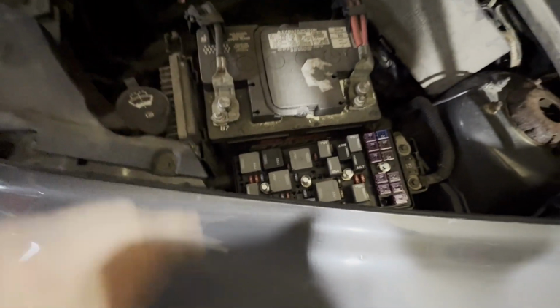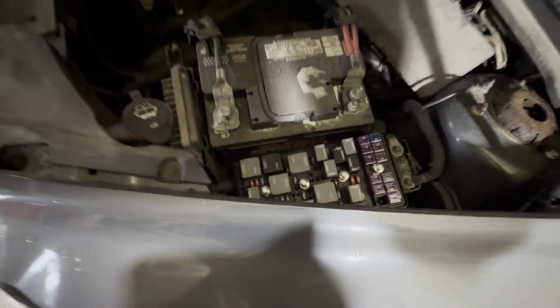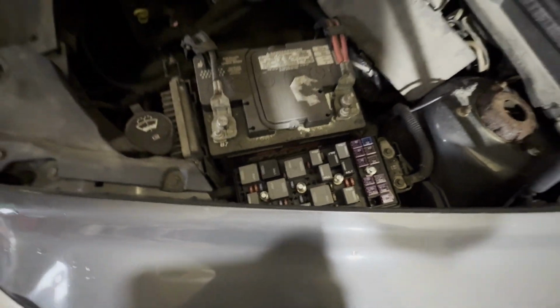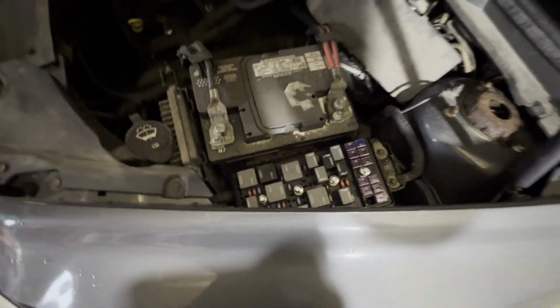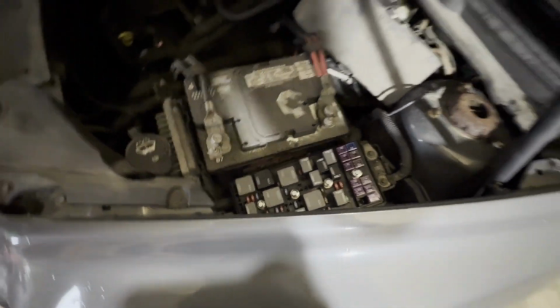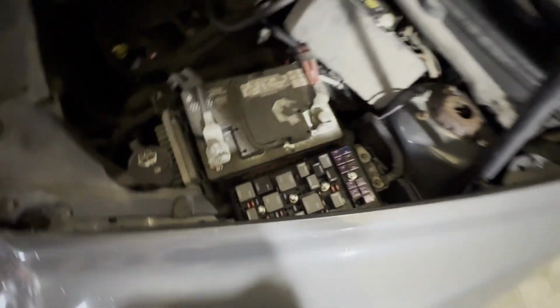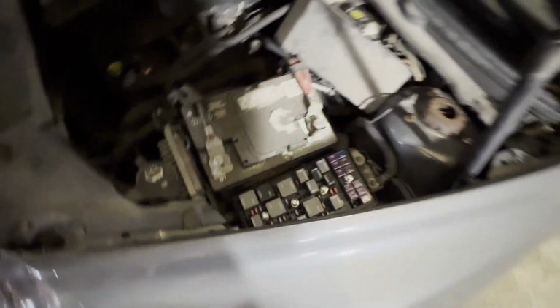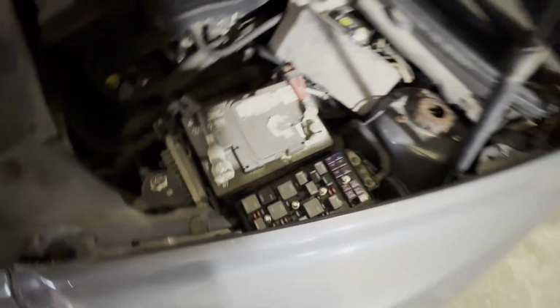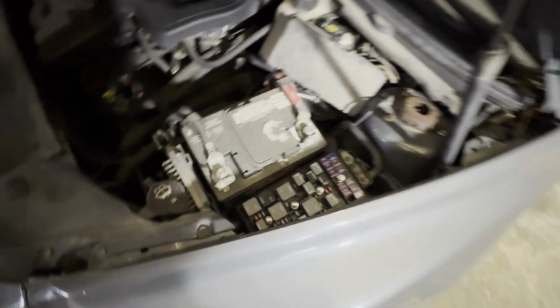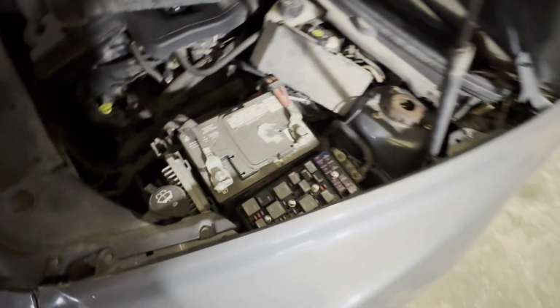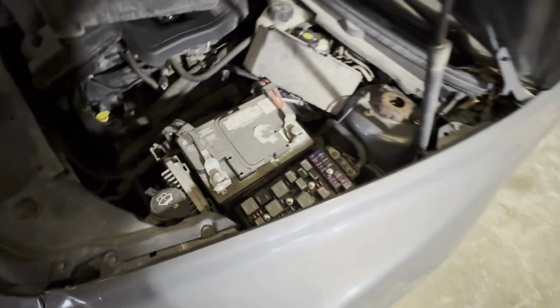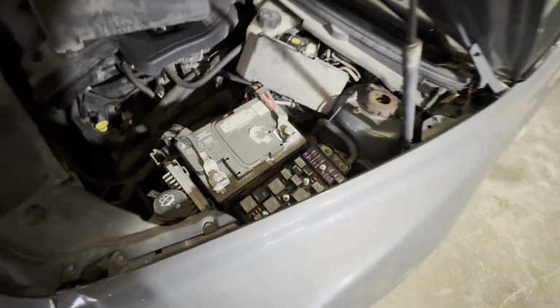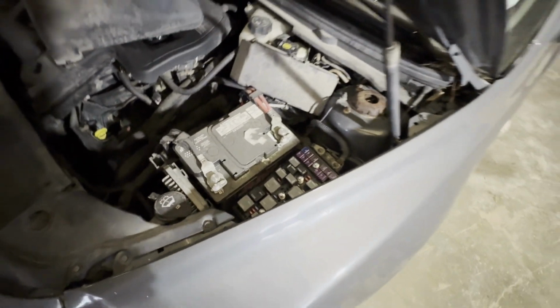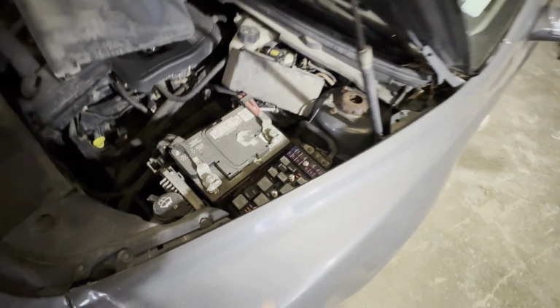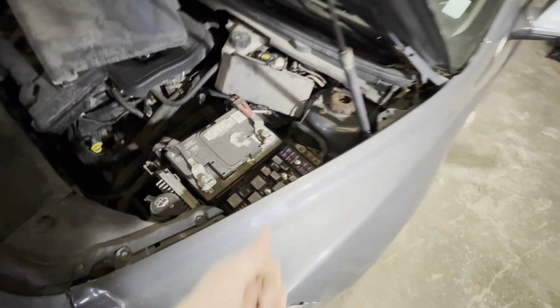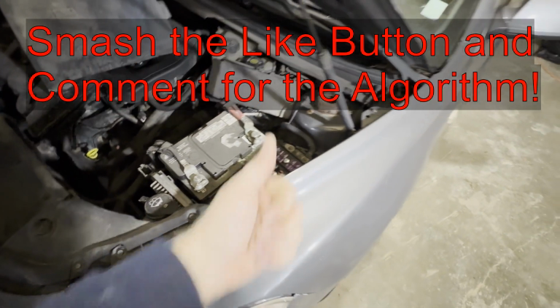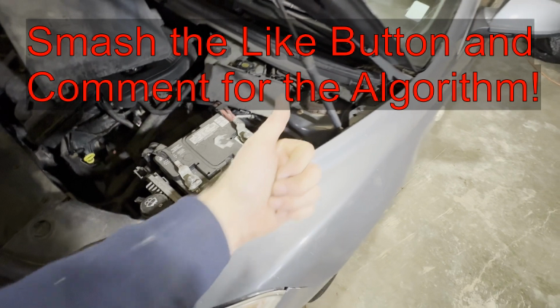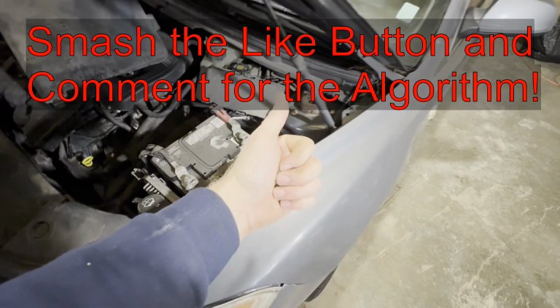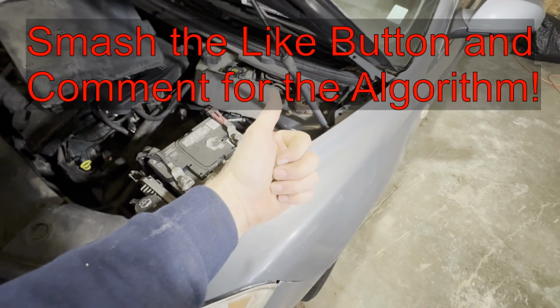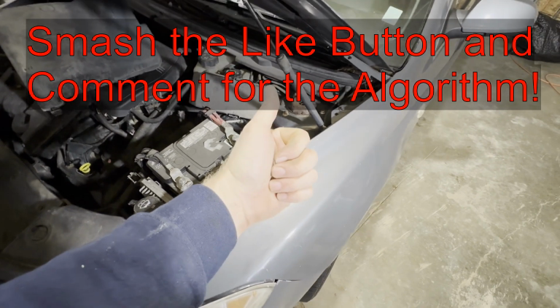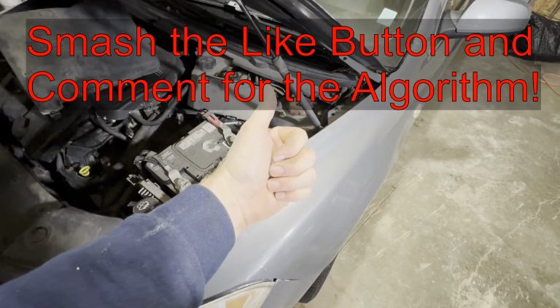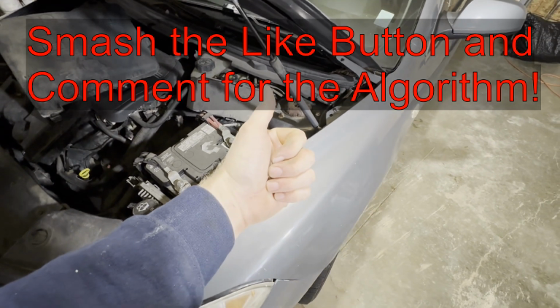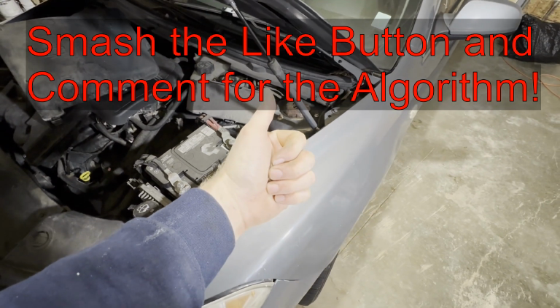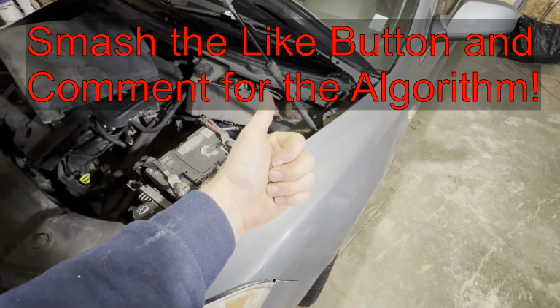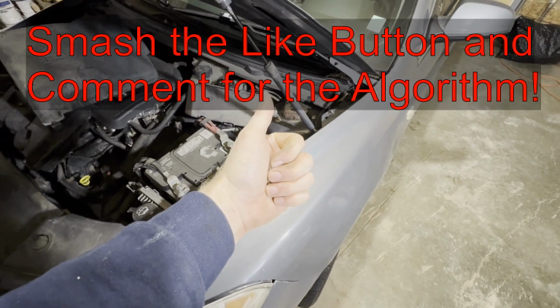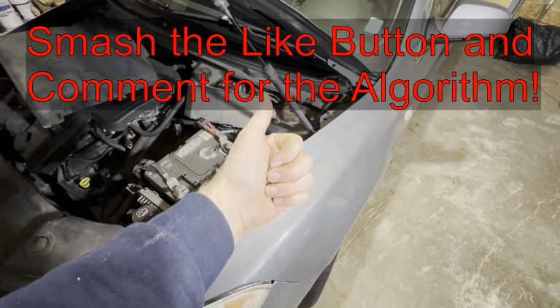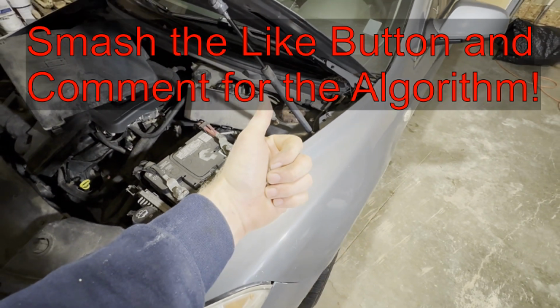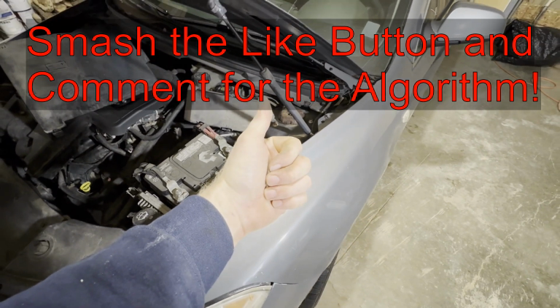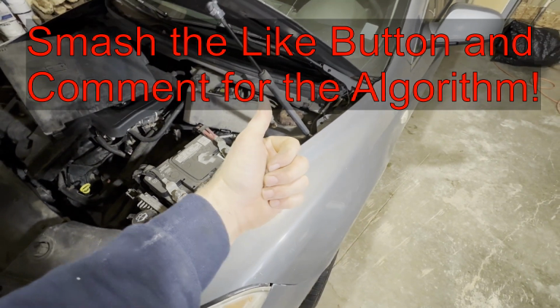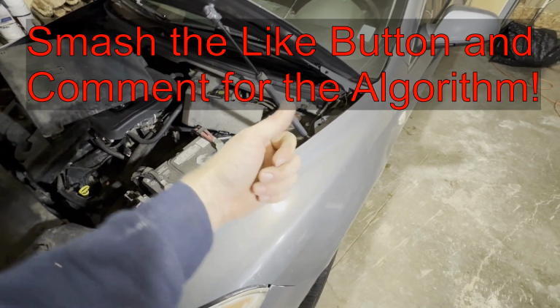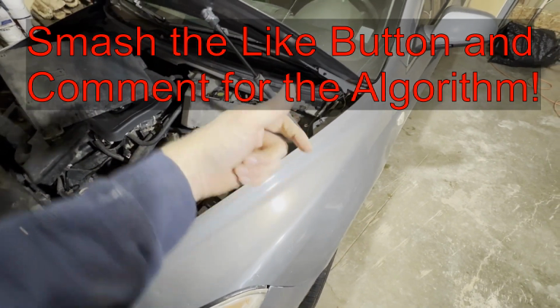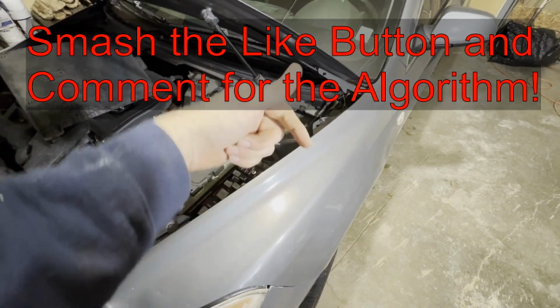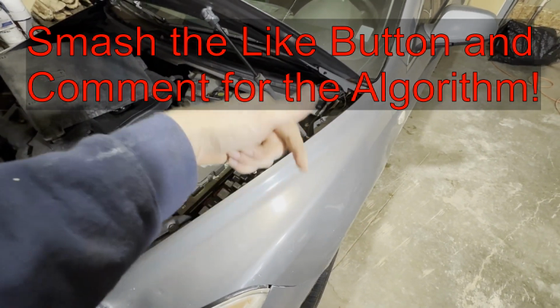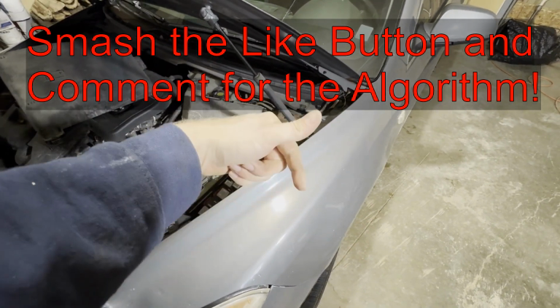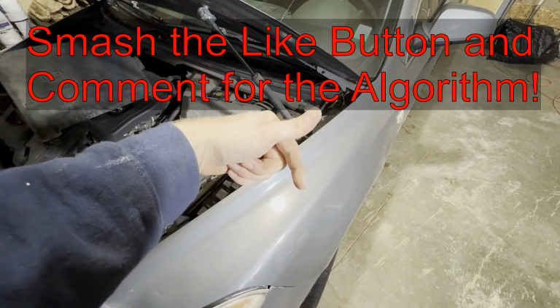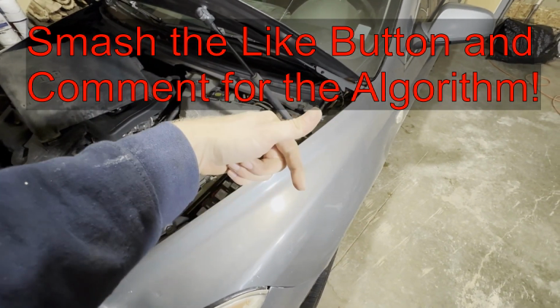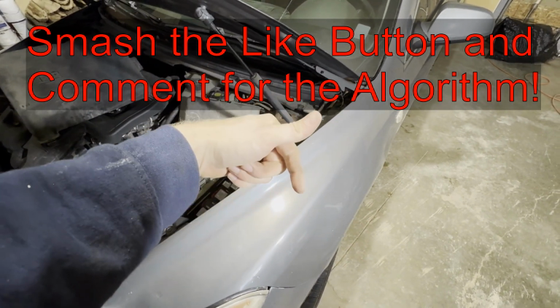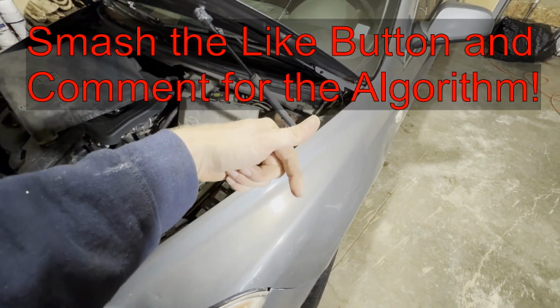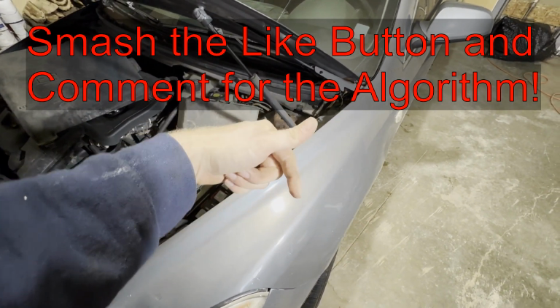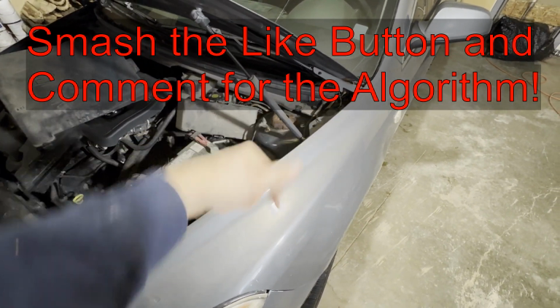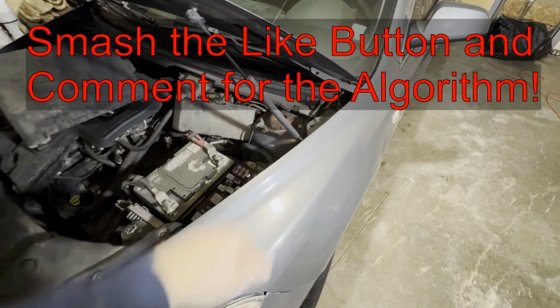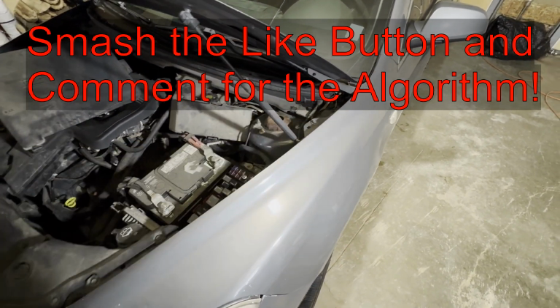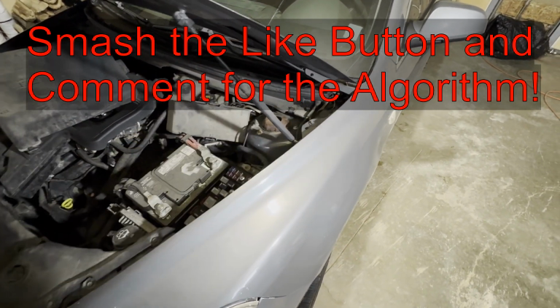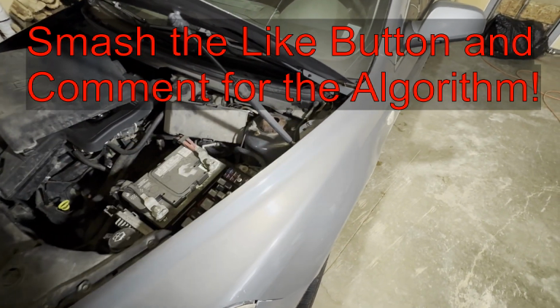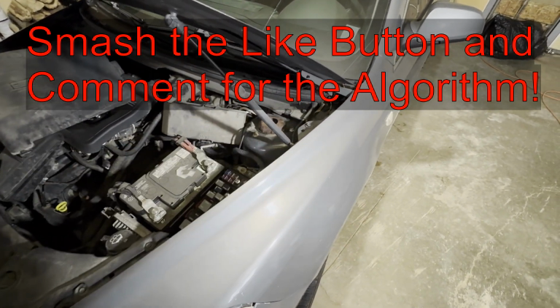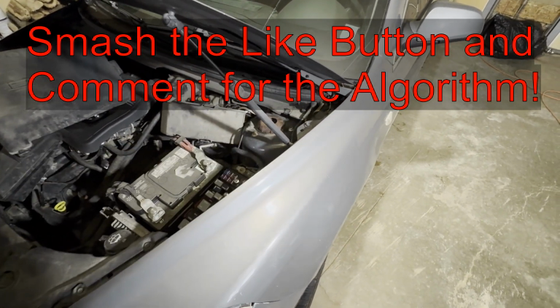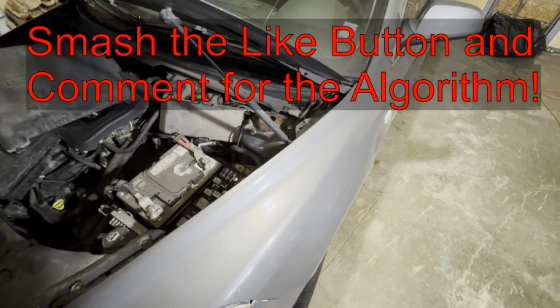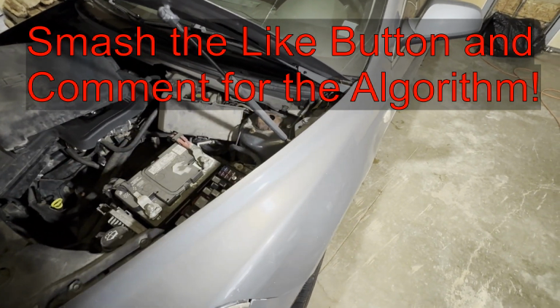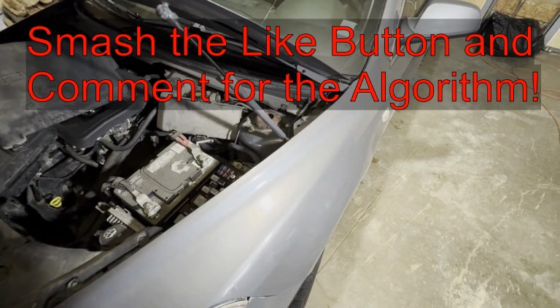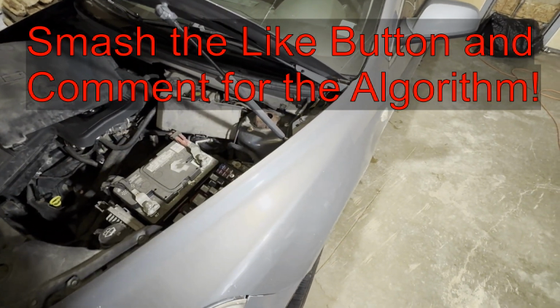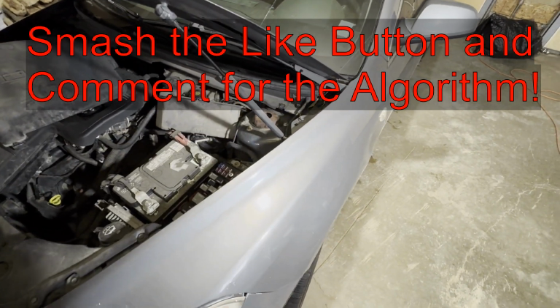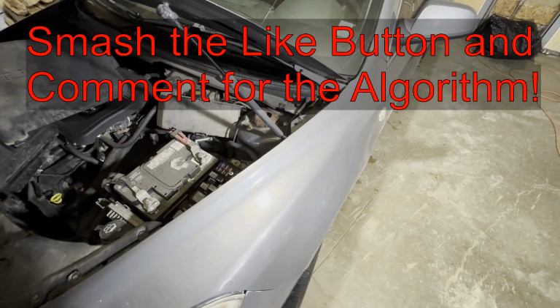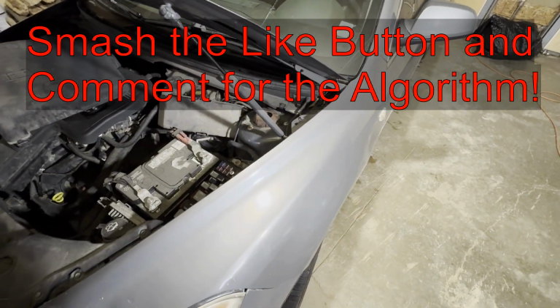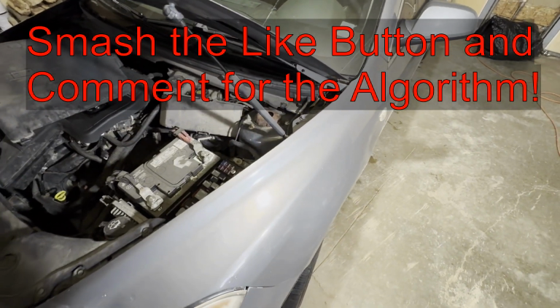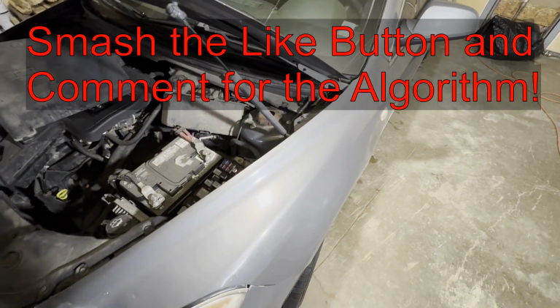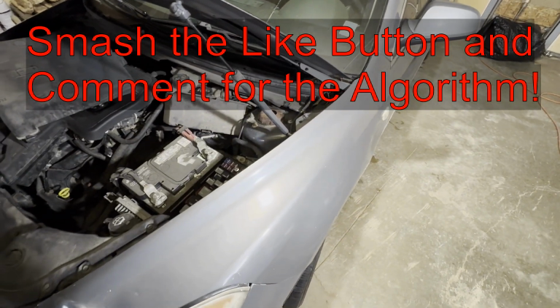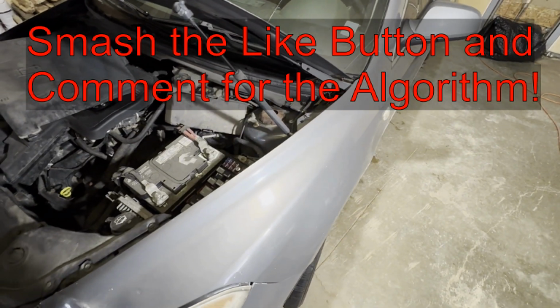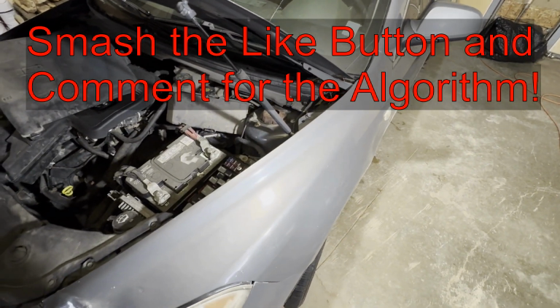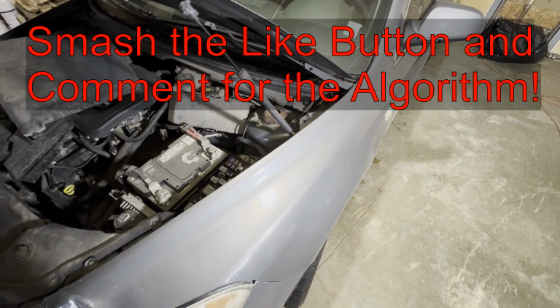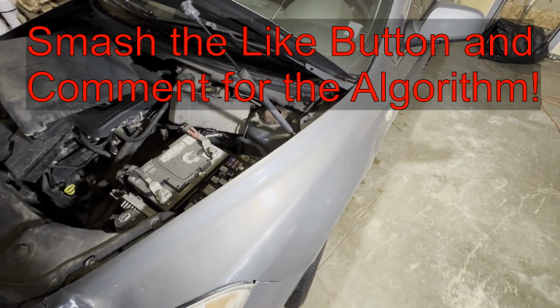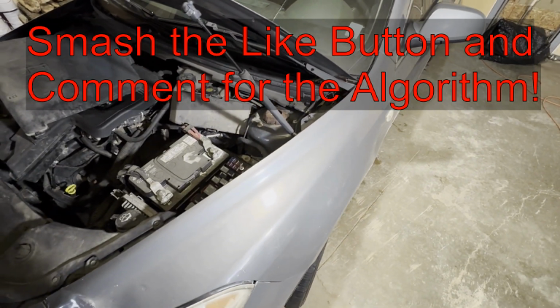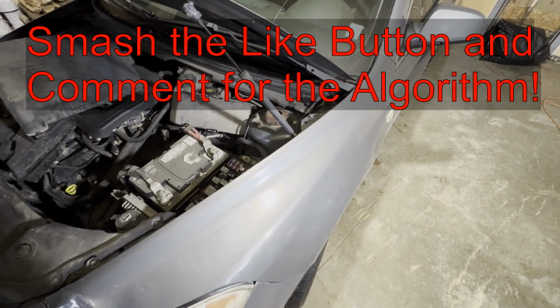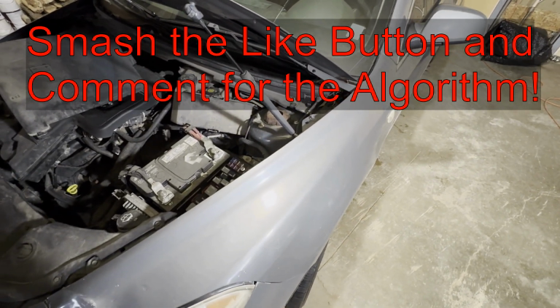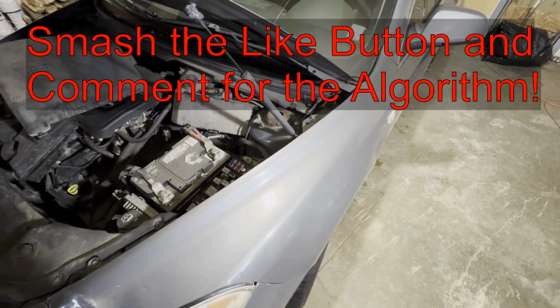So if this video is helpful, smash that thumbs up button. Leave a comment down below for the YouTube algorithm. Thank you for watching.